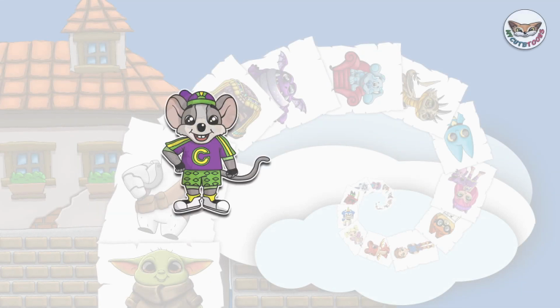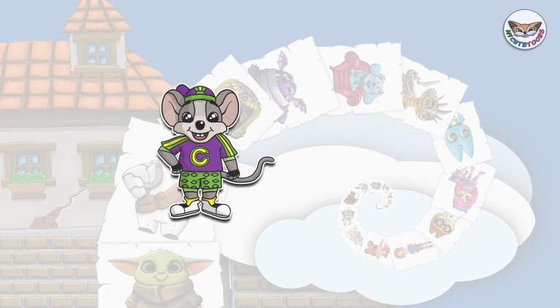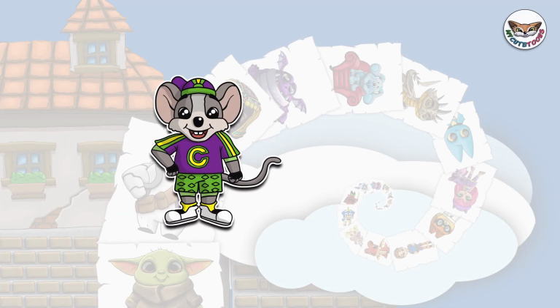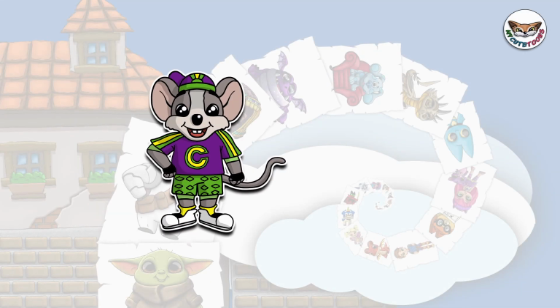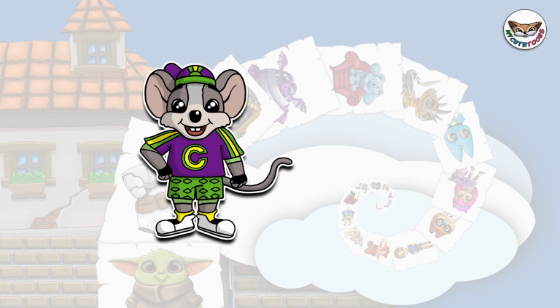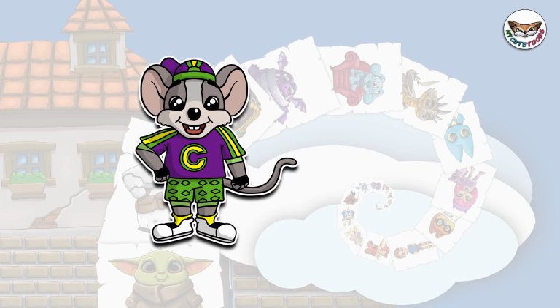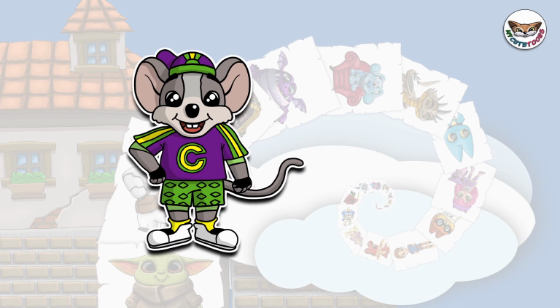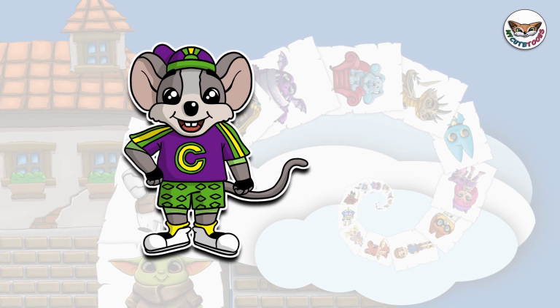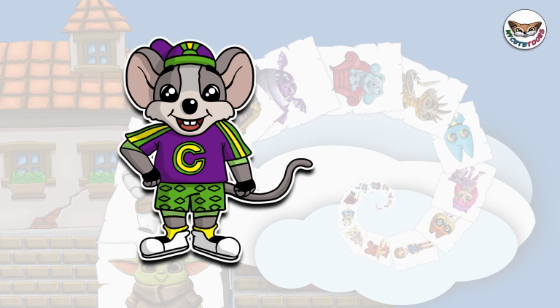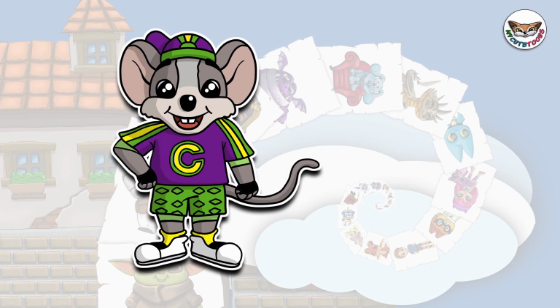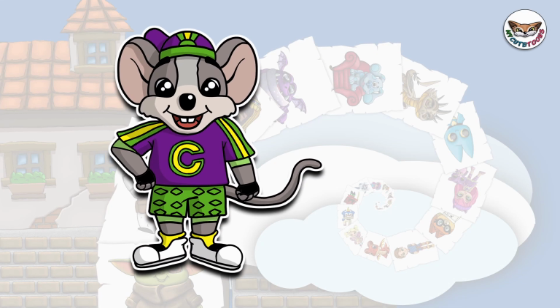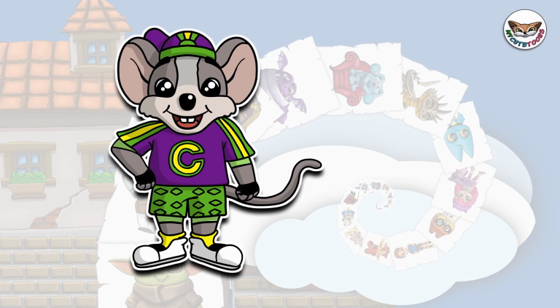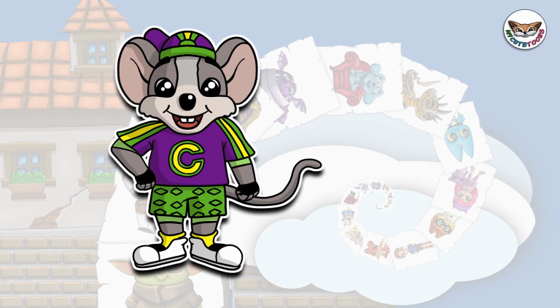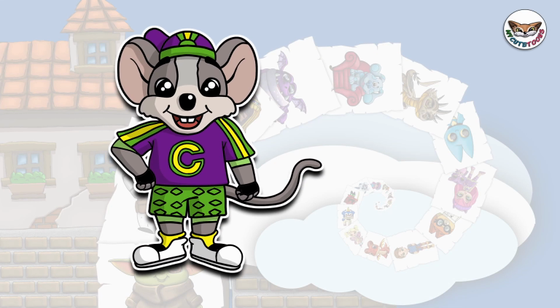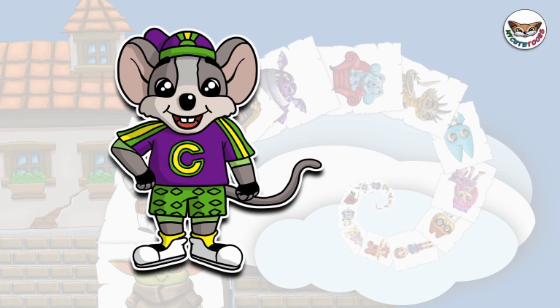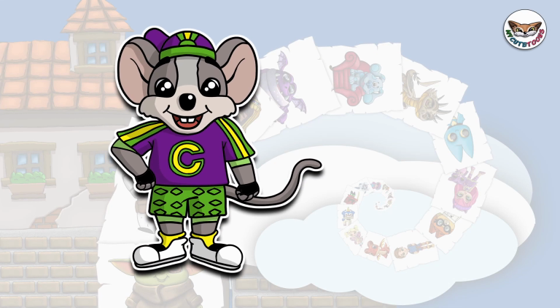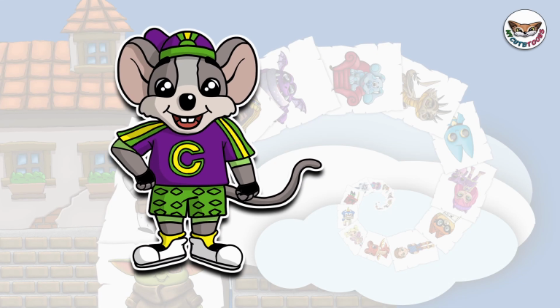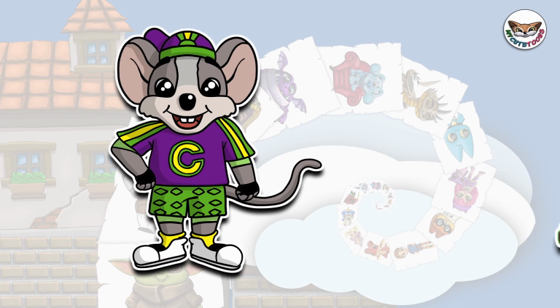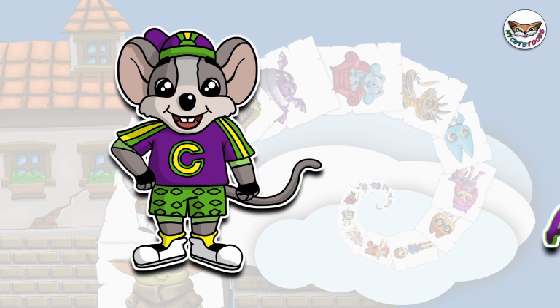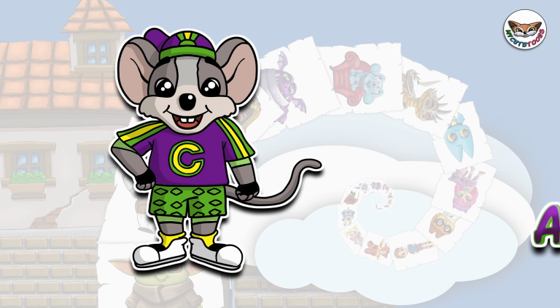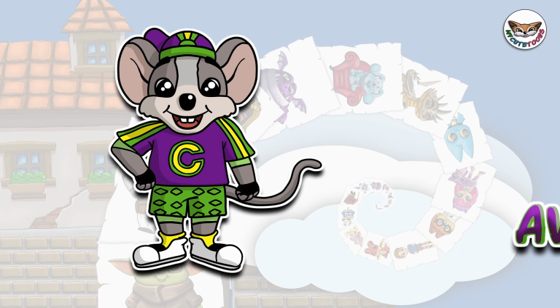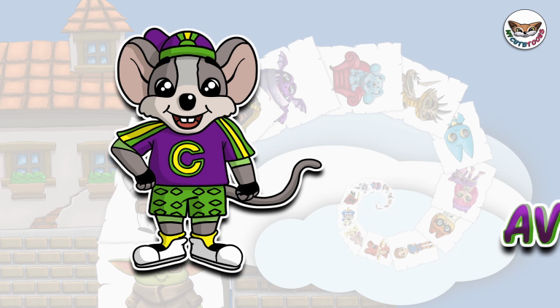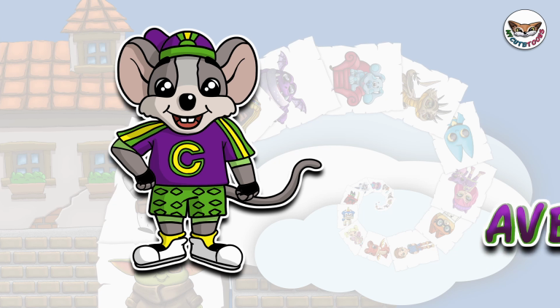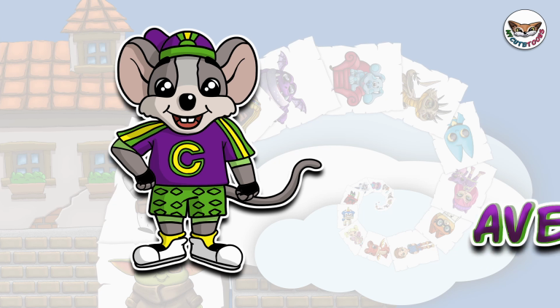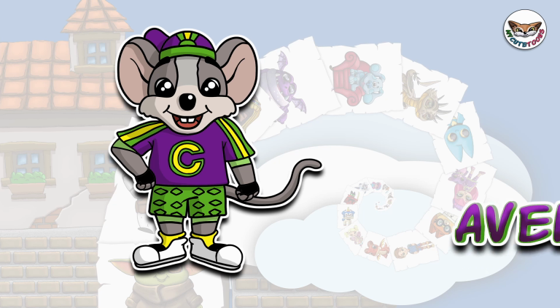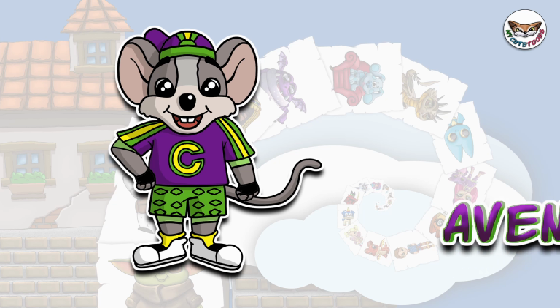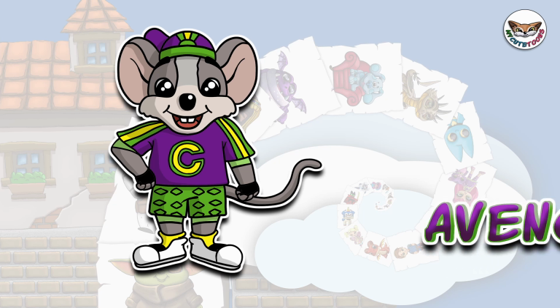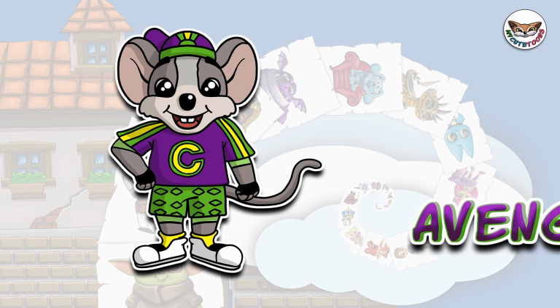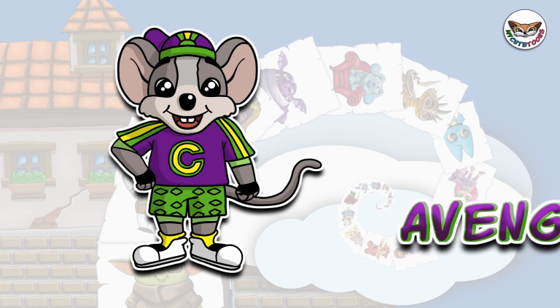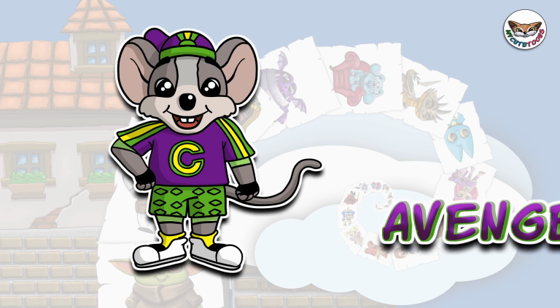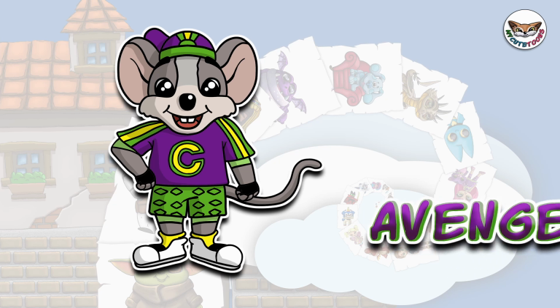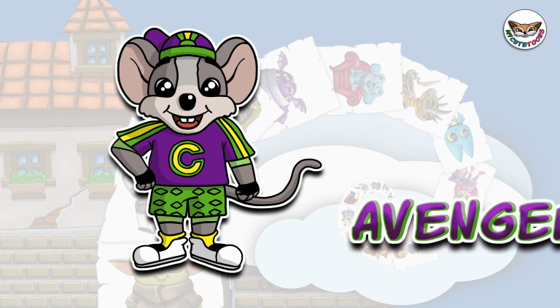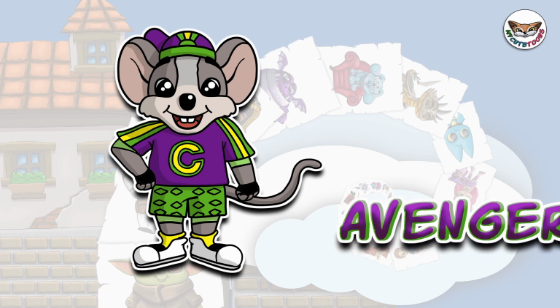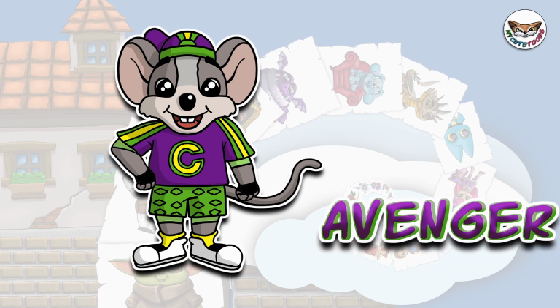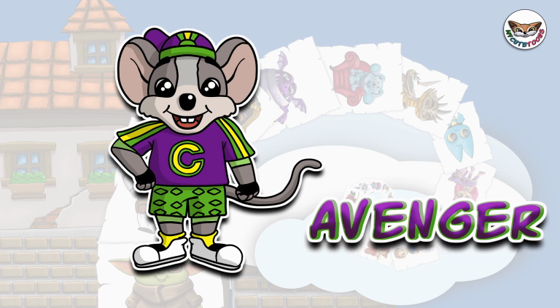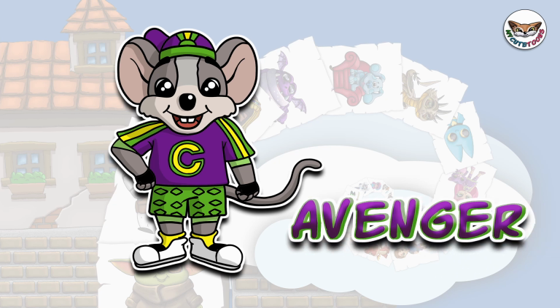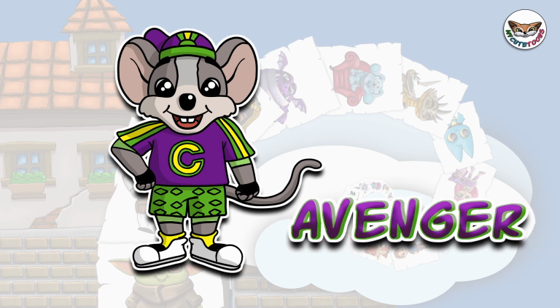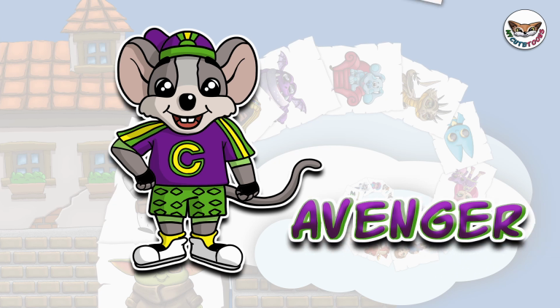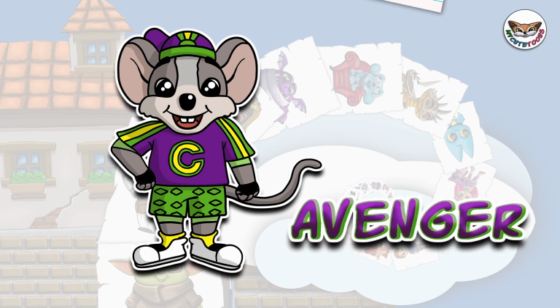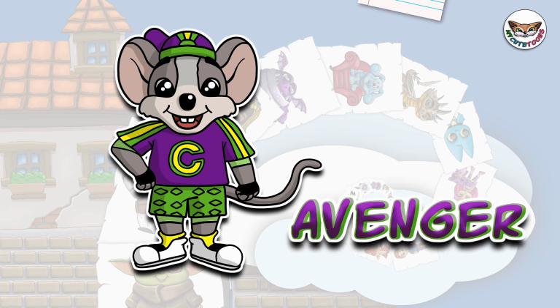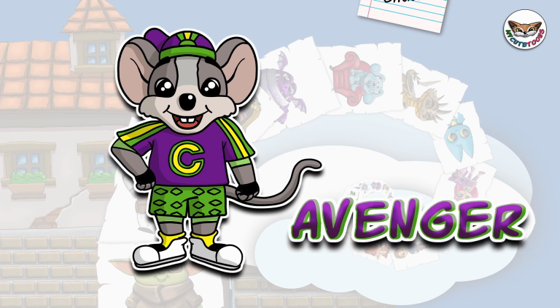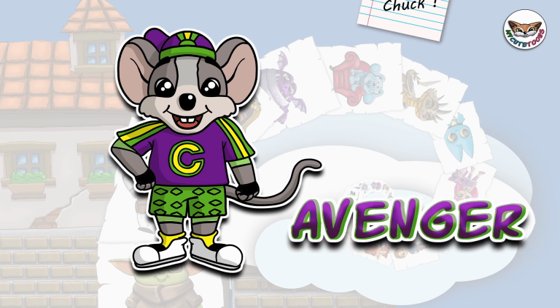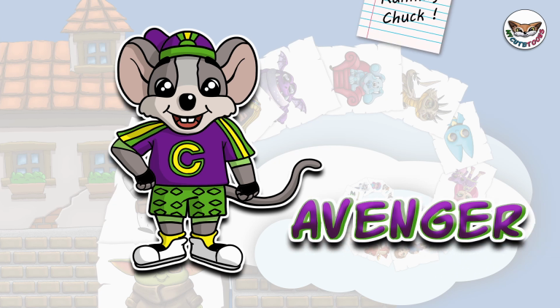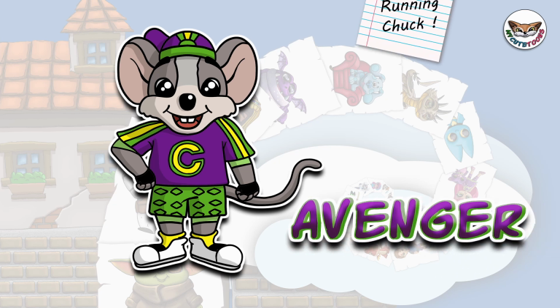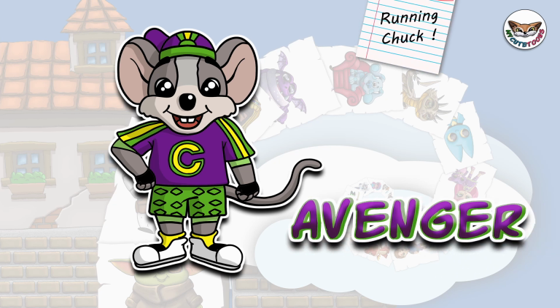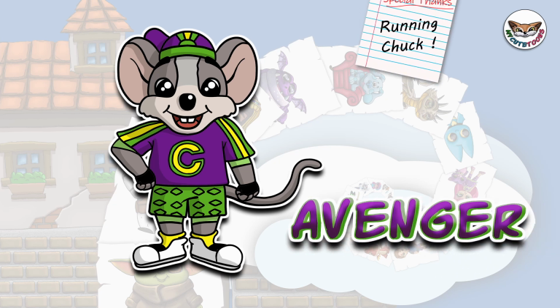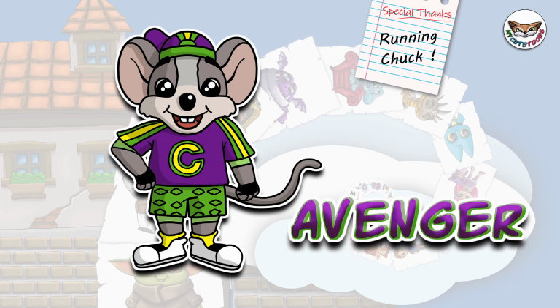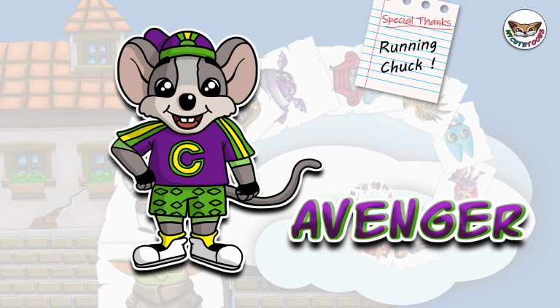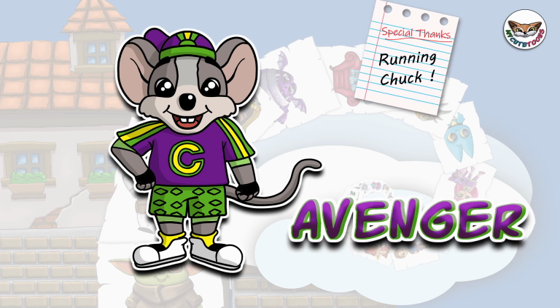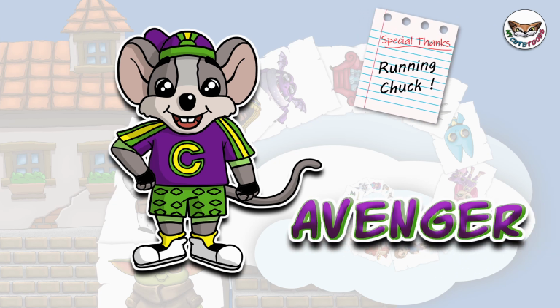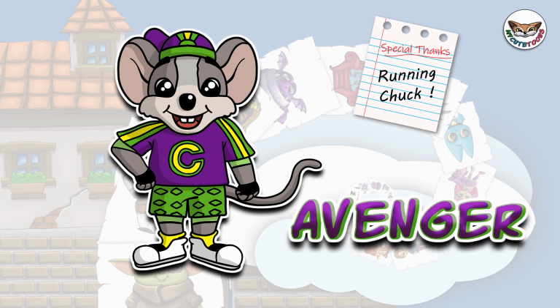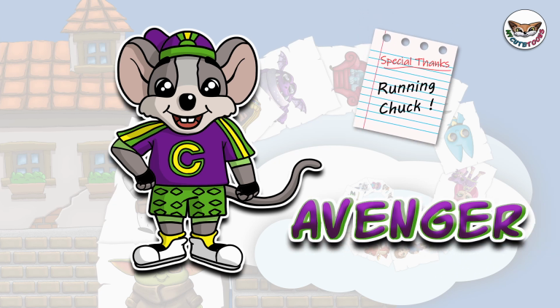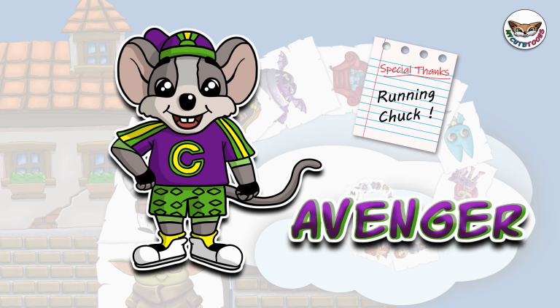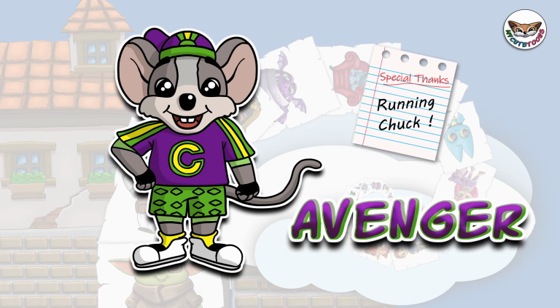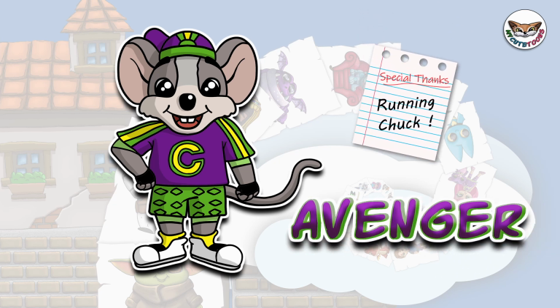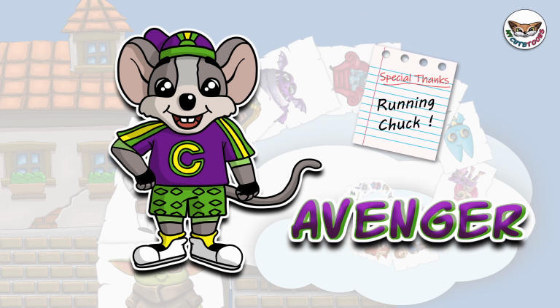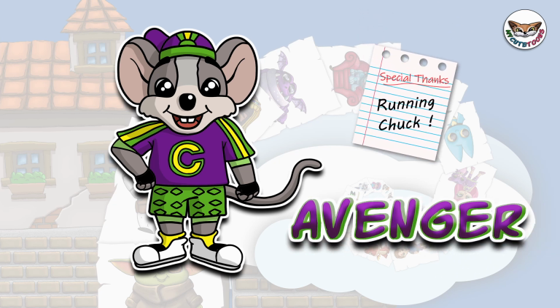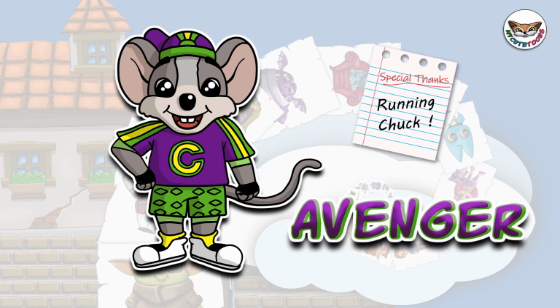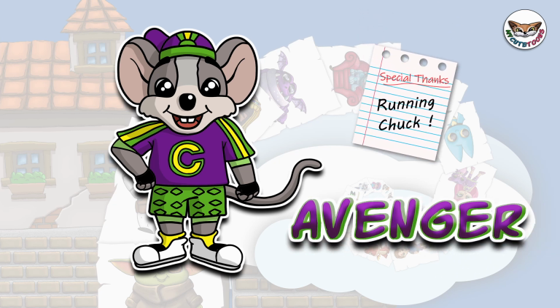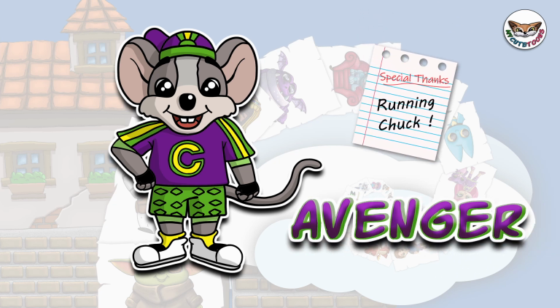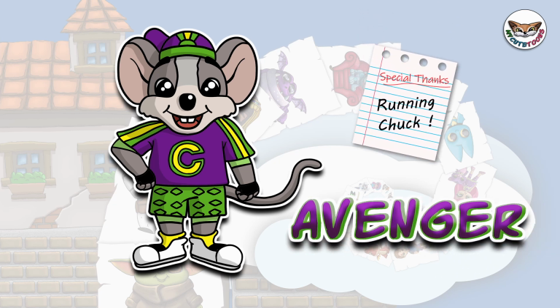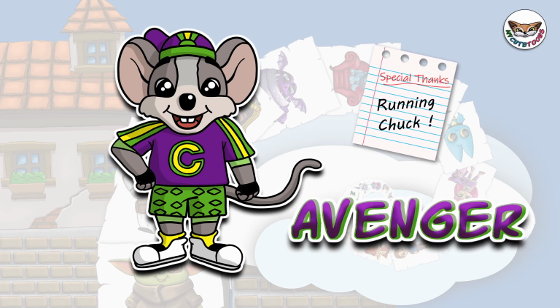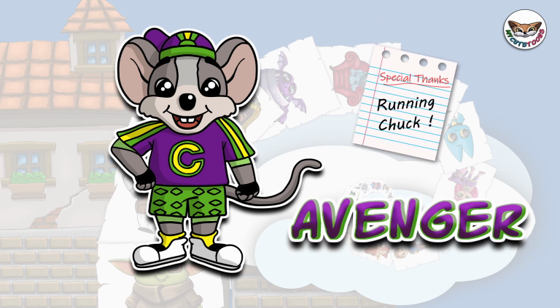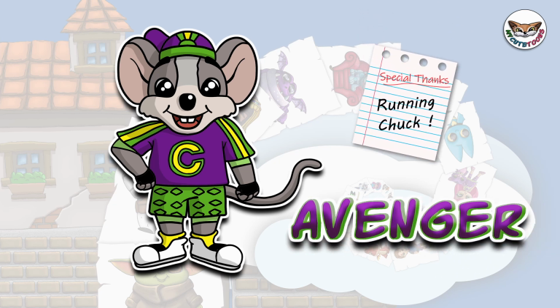Hi, welcome to Mikey Tunes. Today we're going to draw Chuck E. Cheese, the Avenger version. Grab your marker and follow along with me.